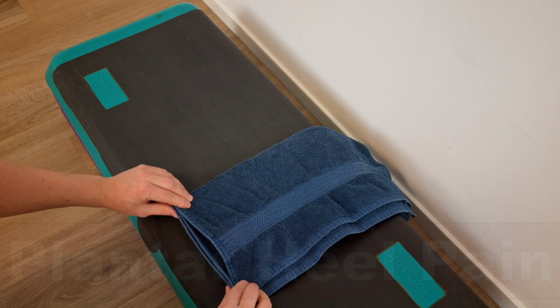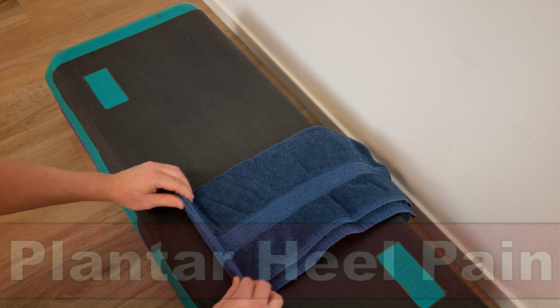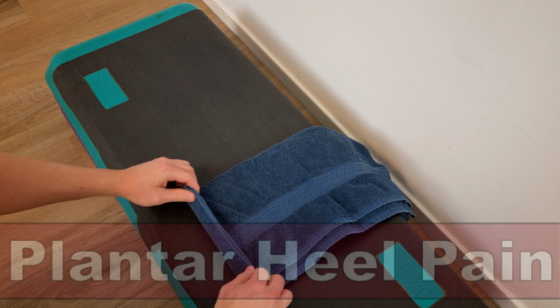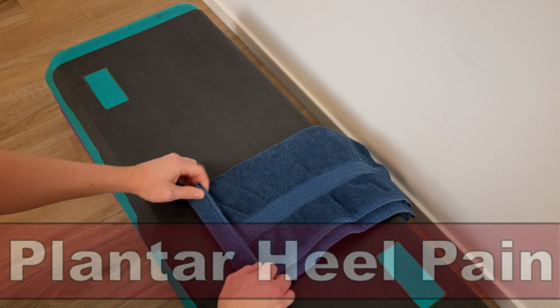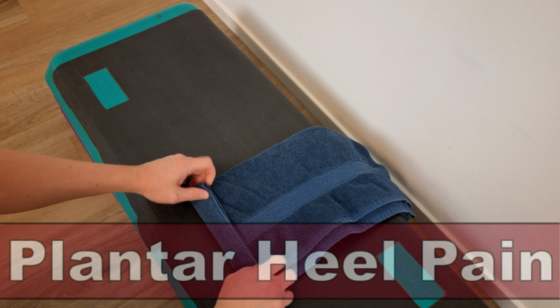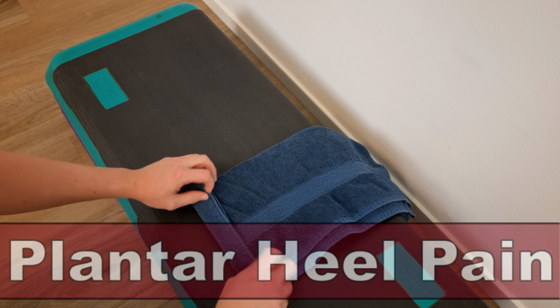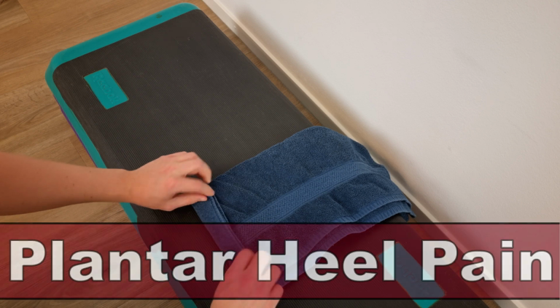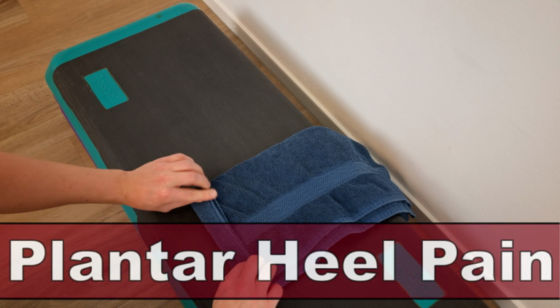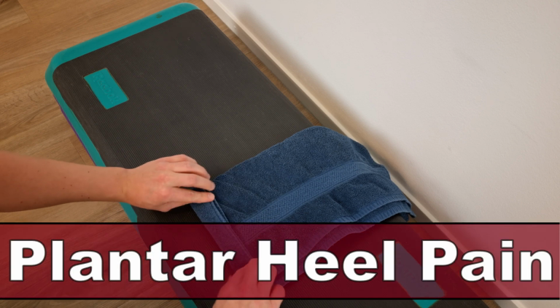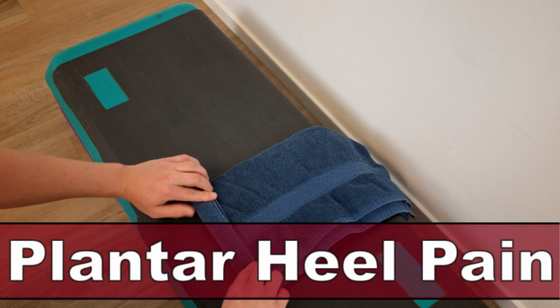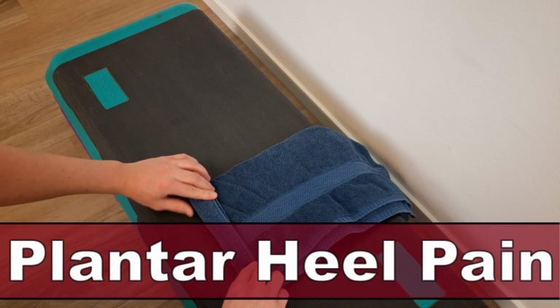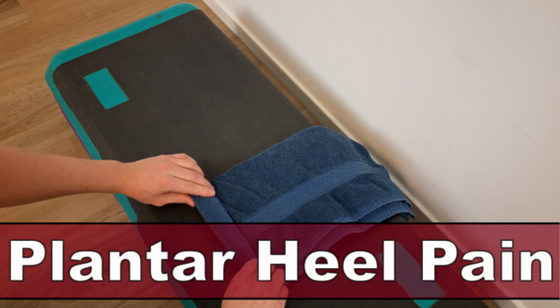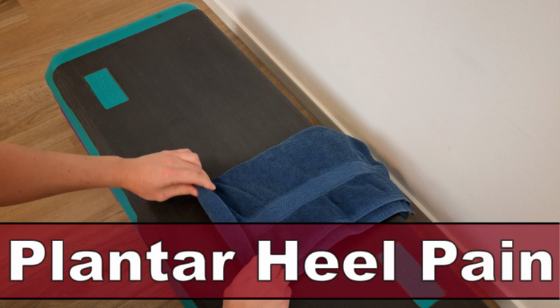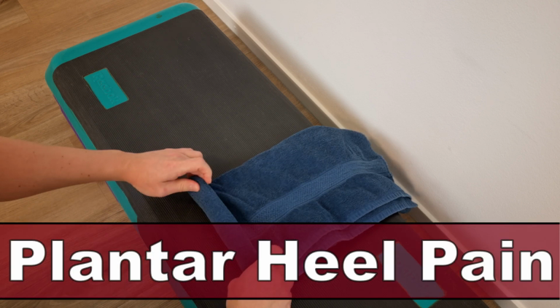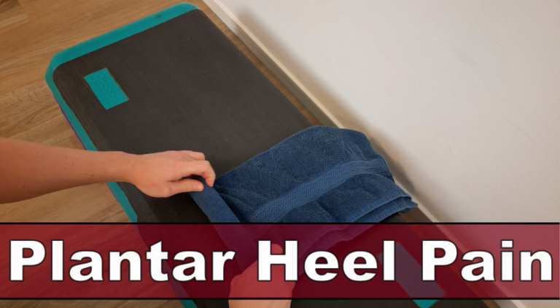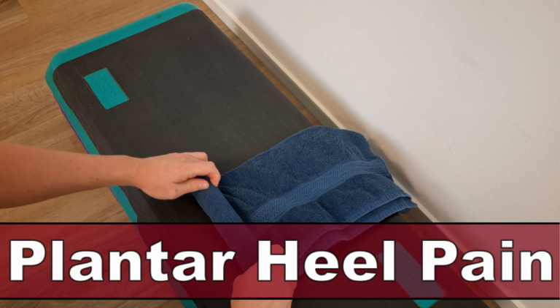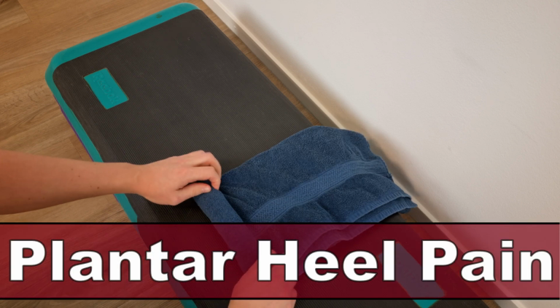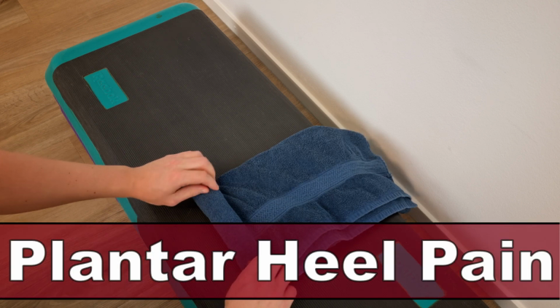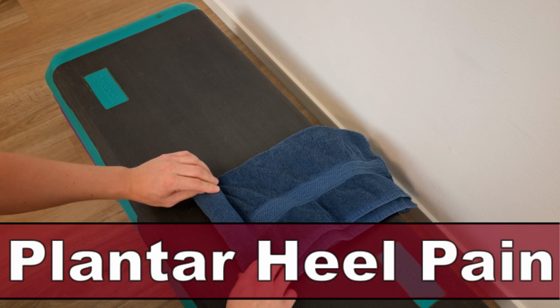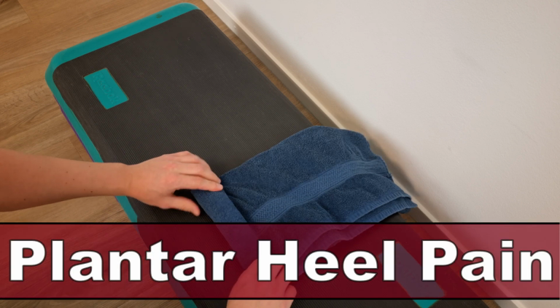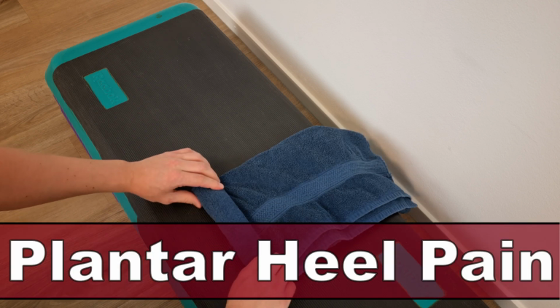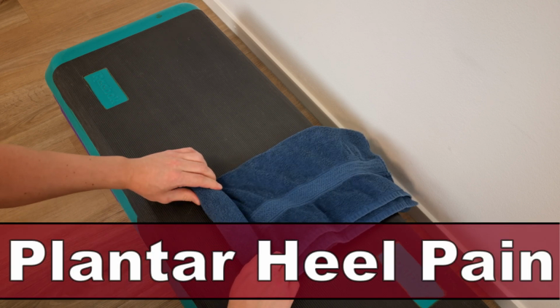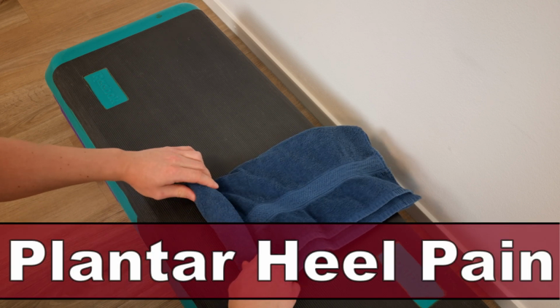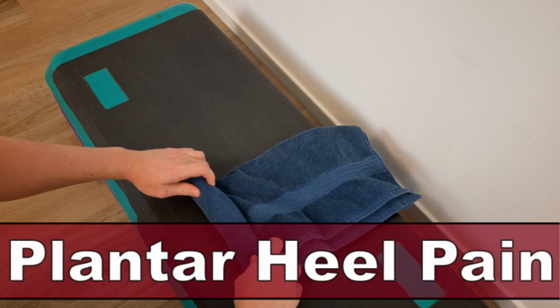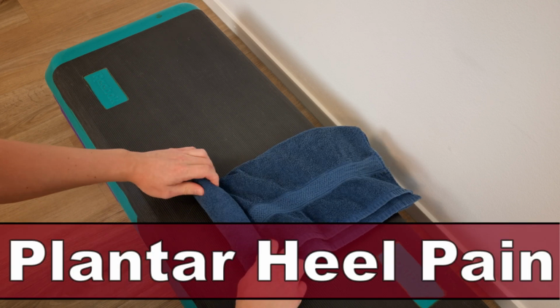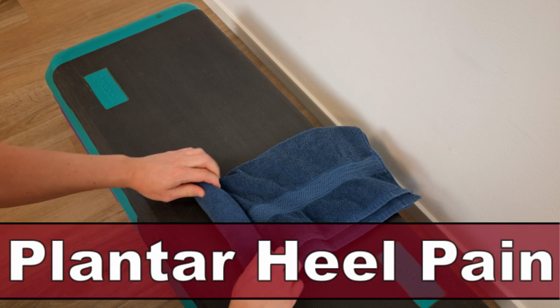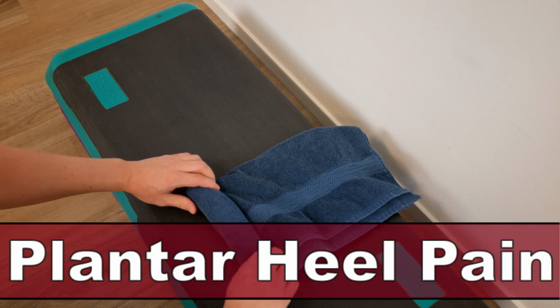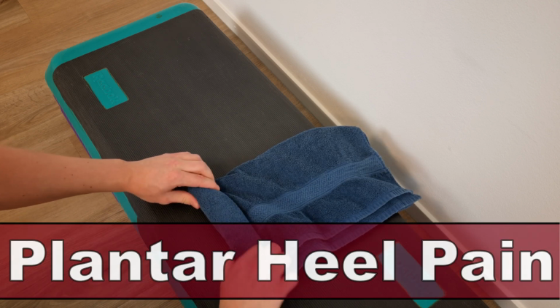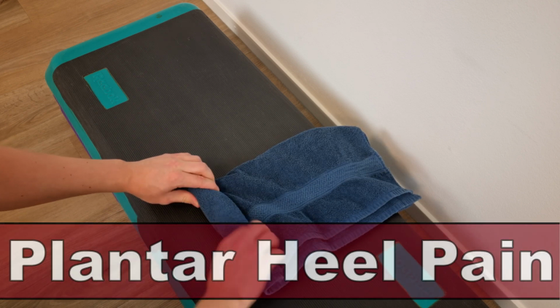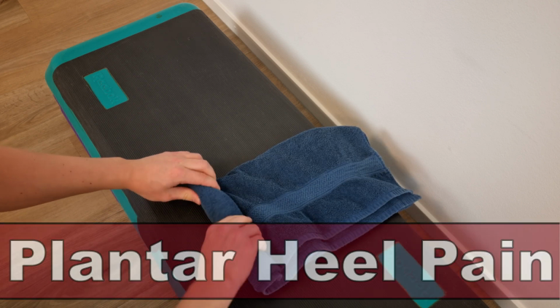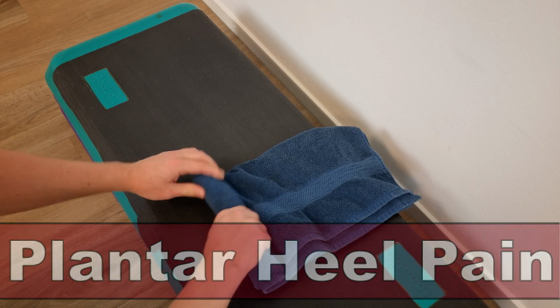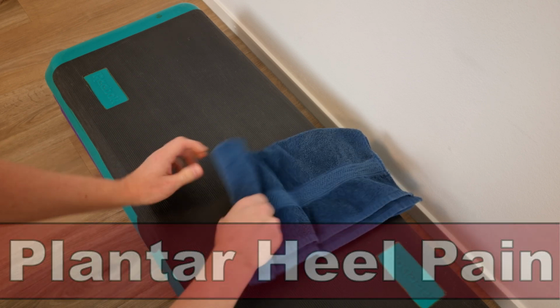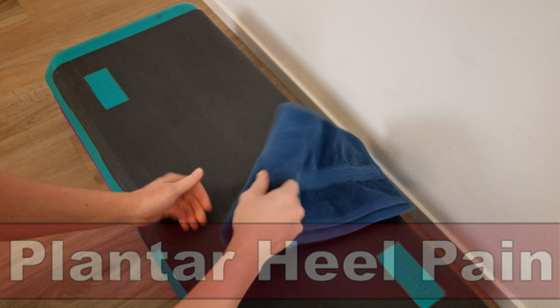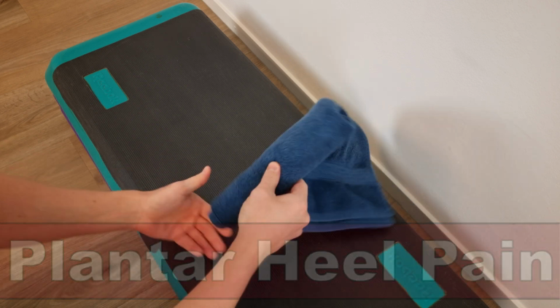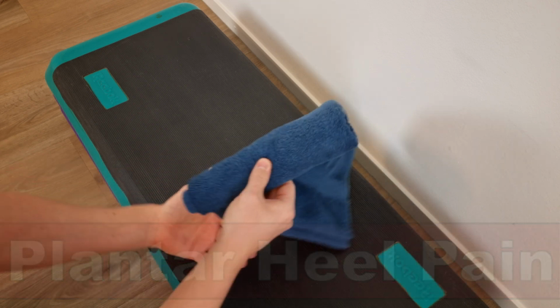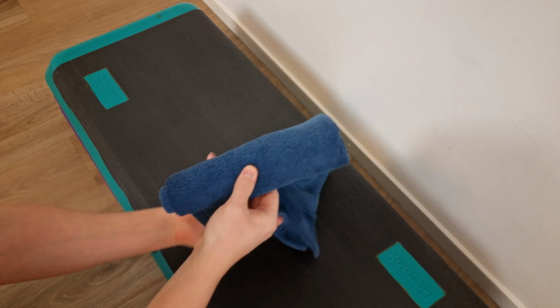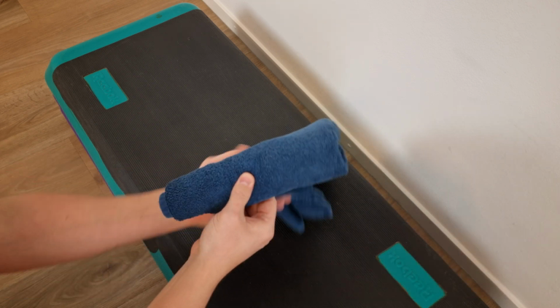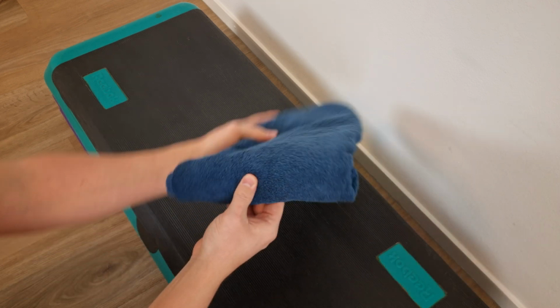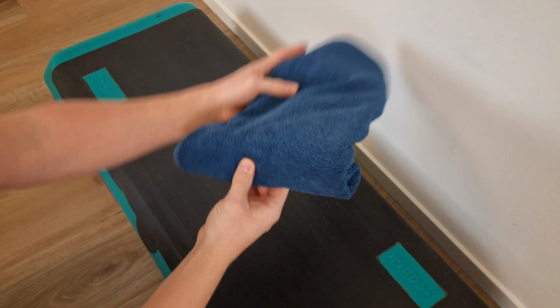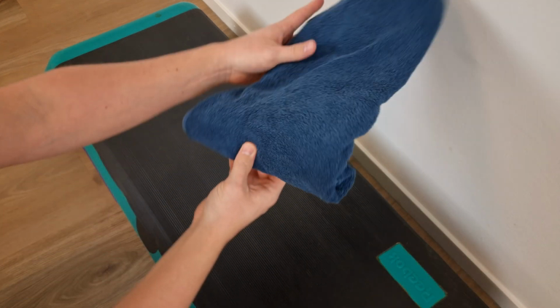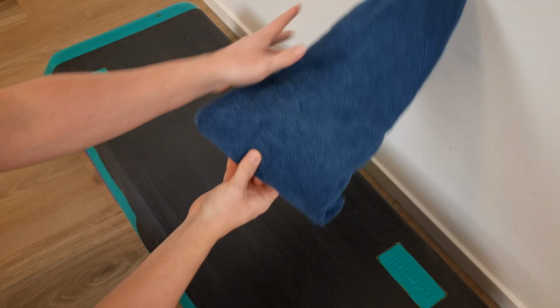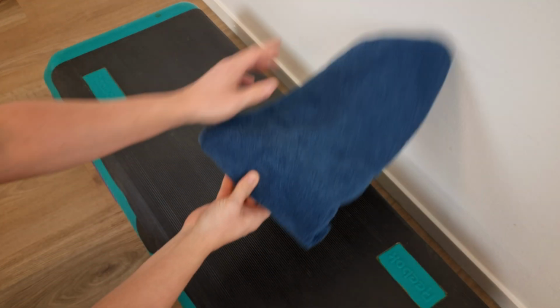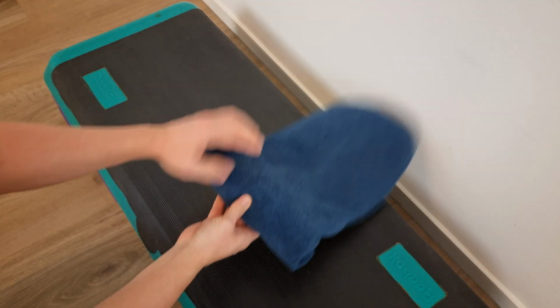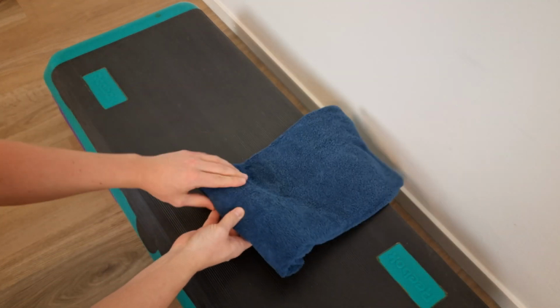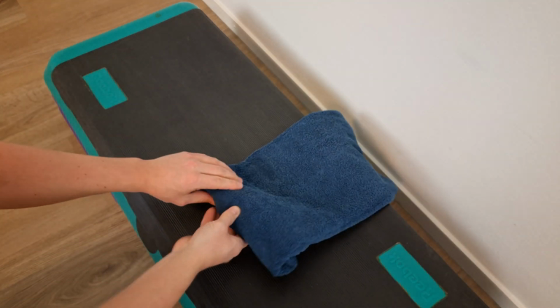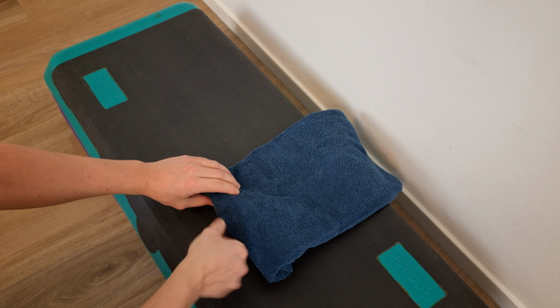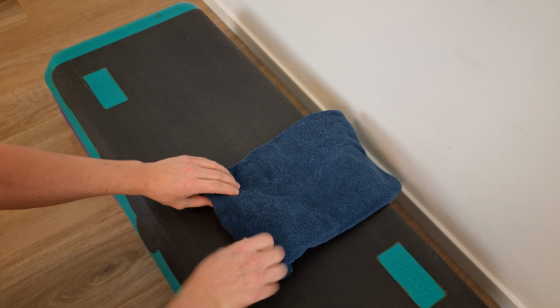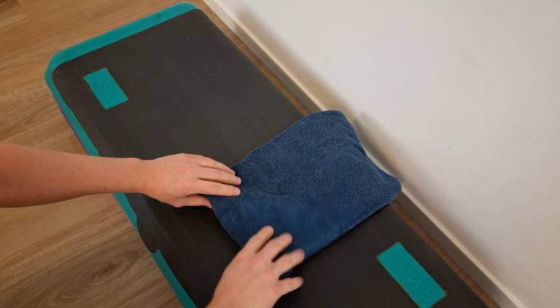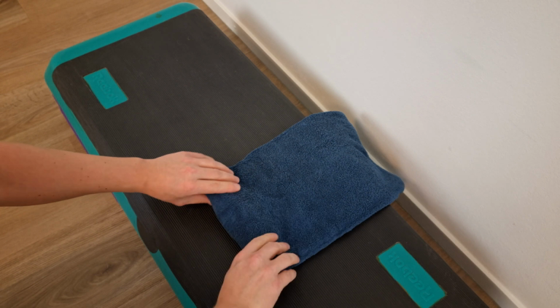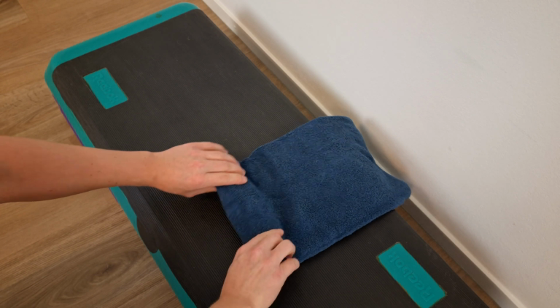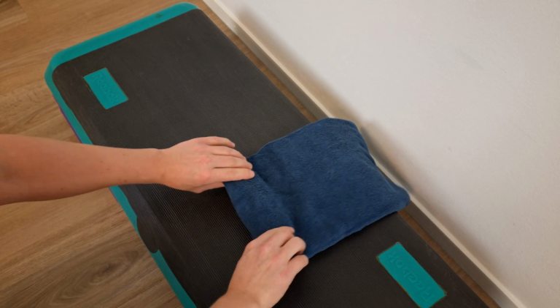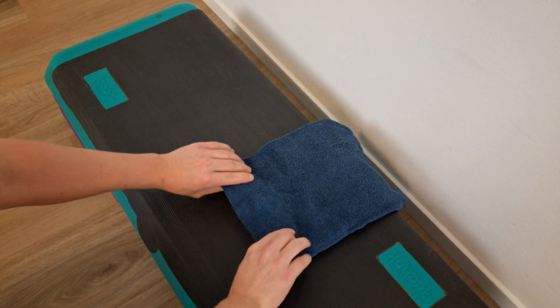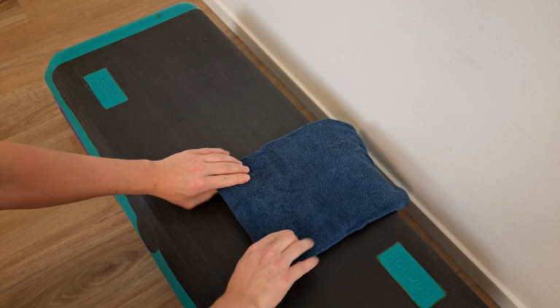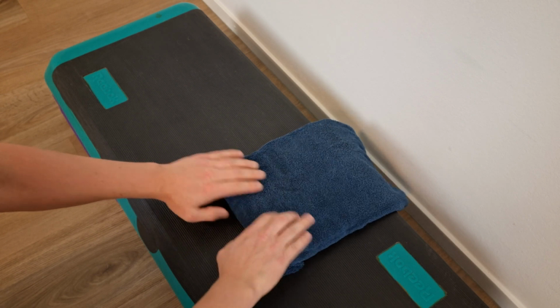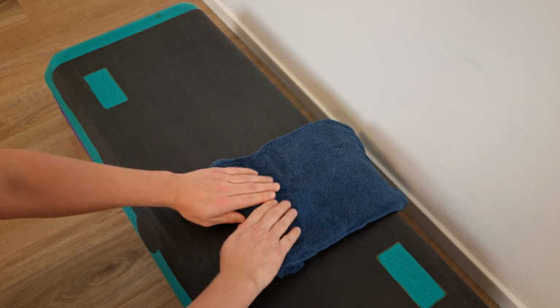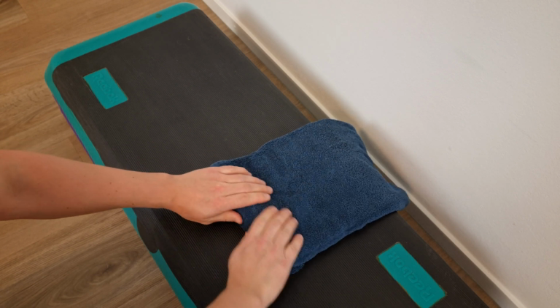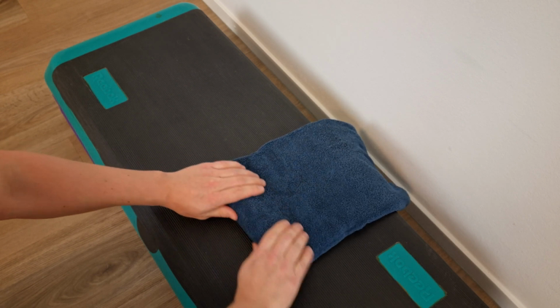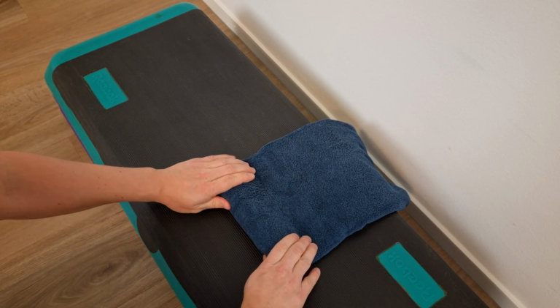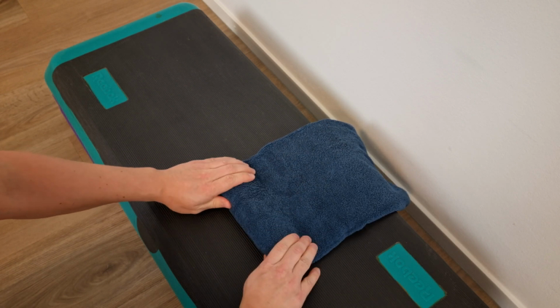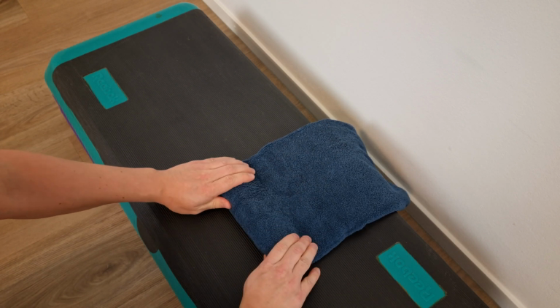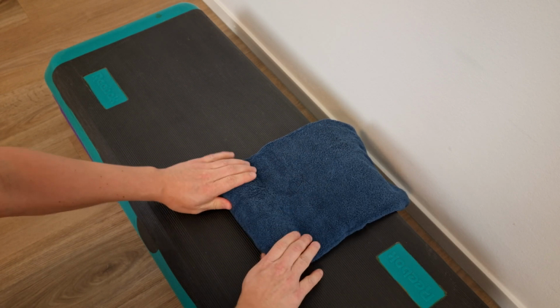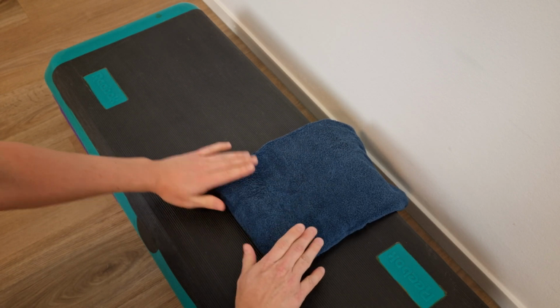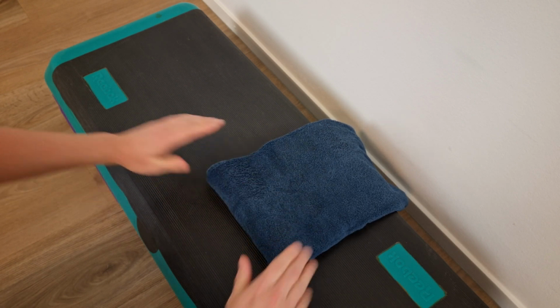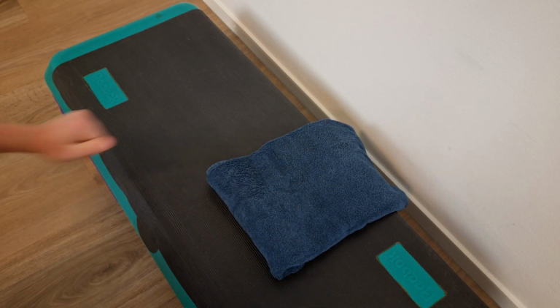Hello and welcome to this video about the best exercises for plantar heel pain, also known as plantar fasciitis.